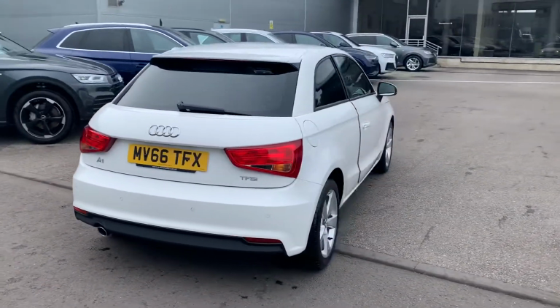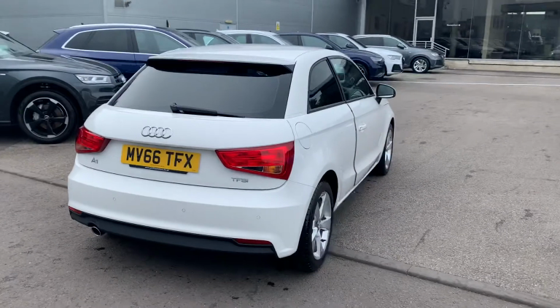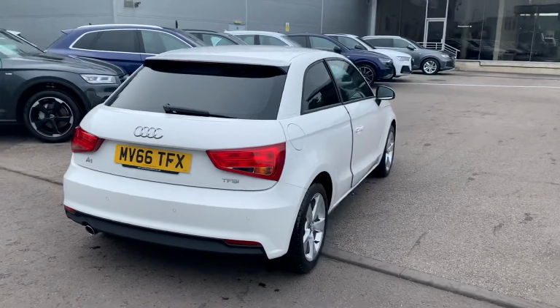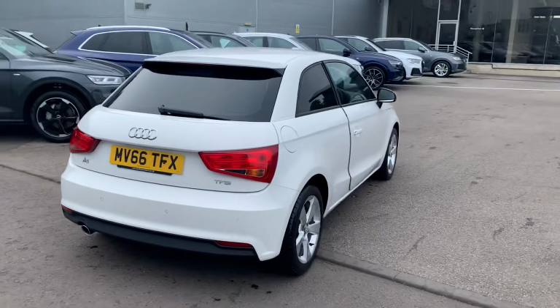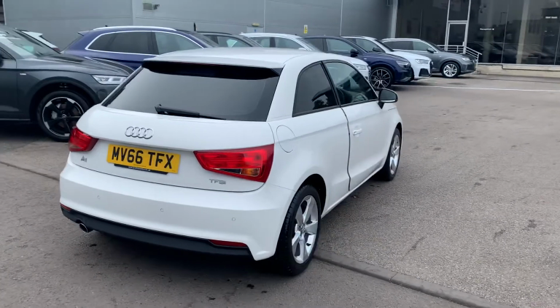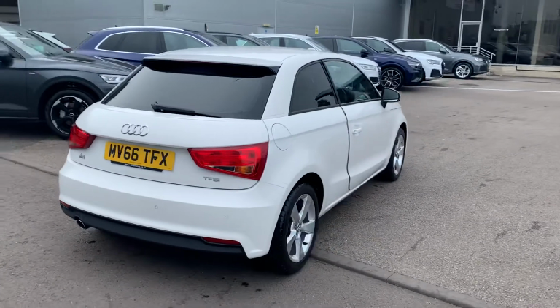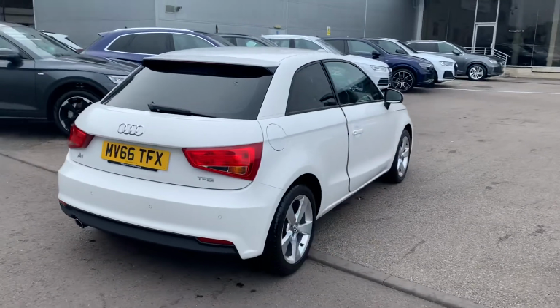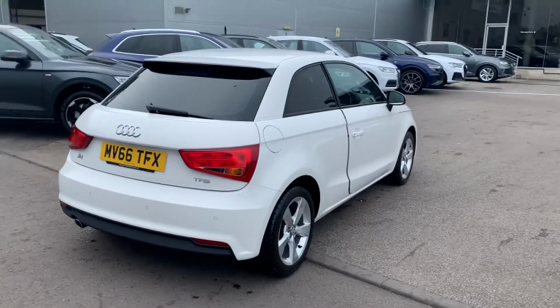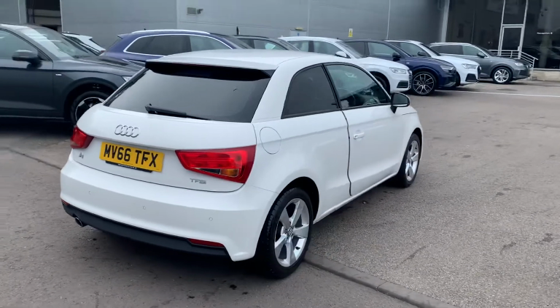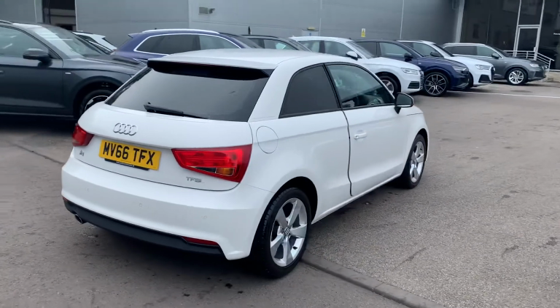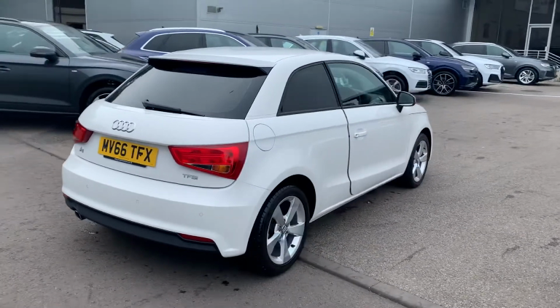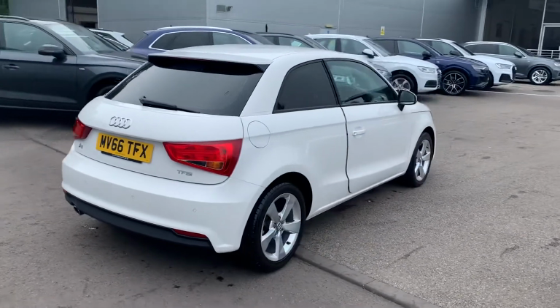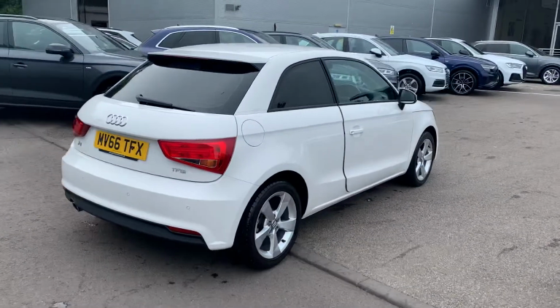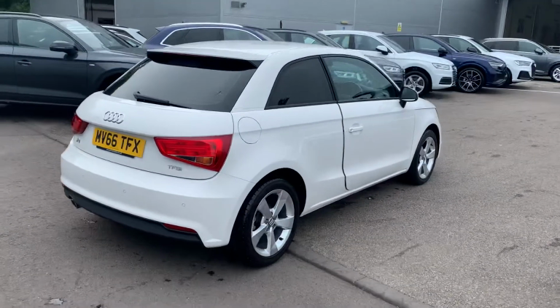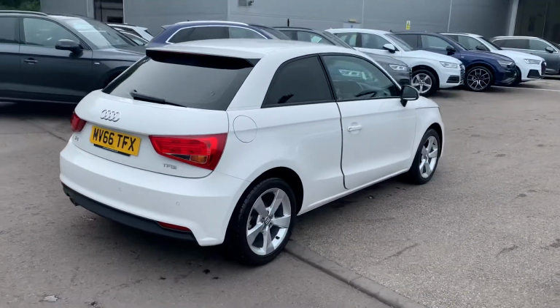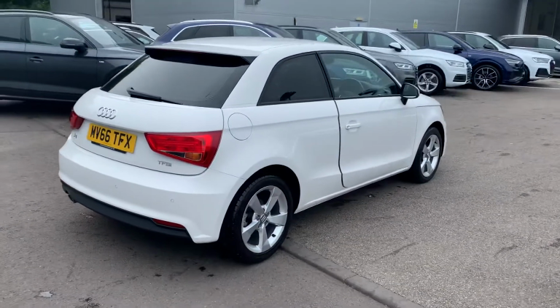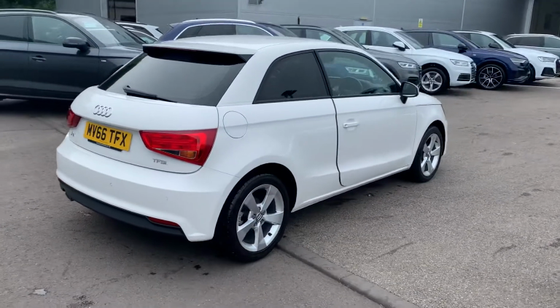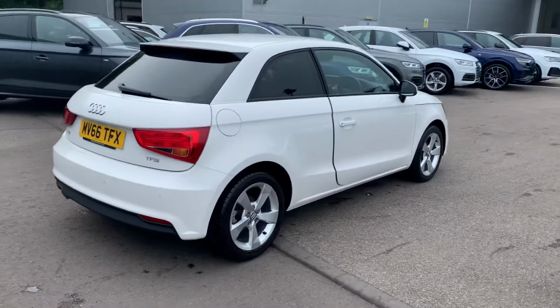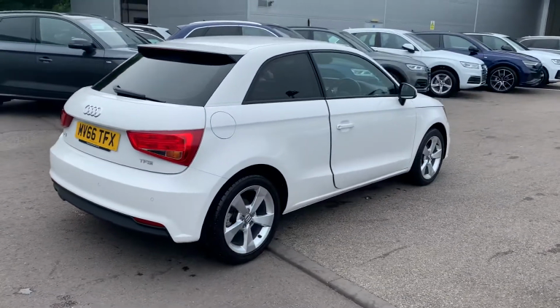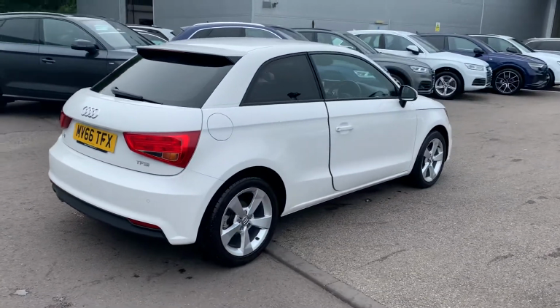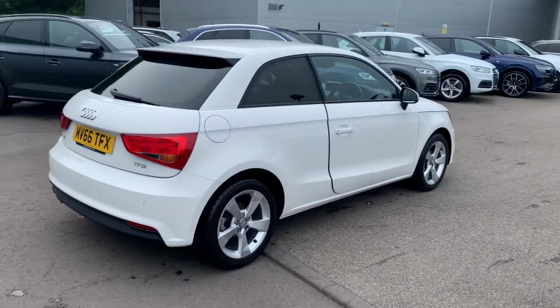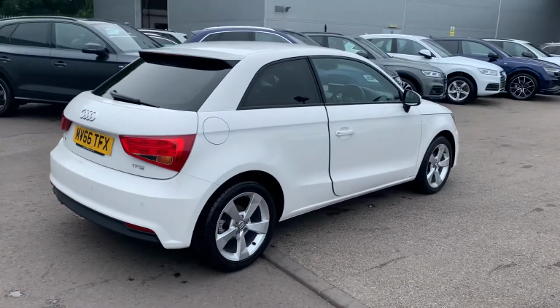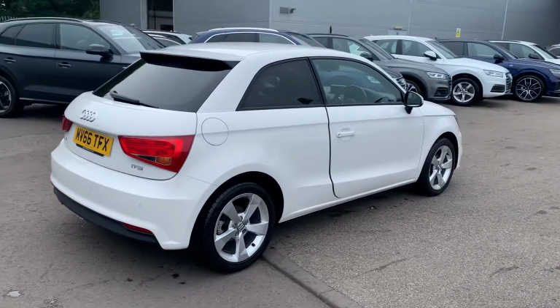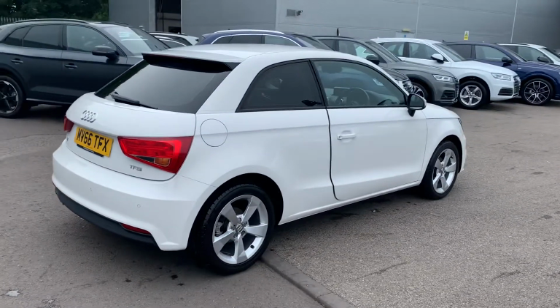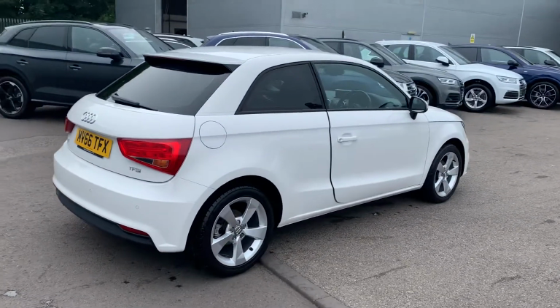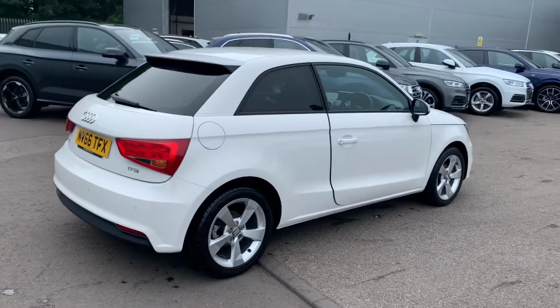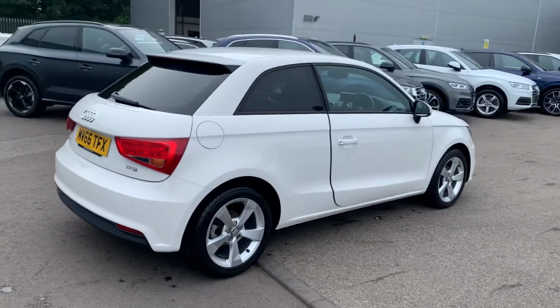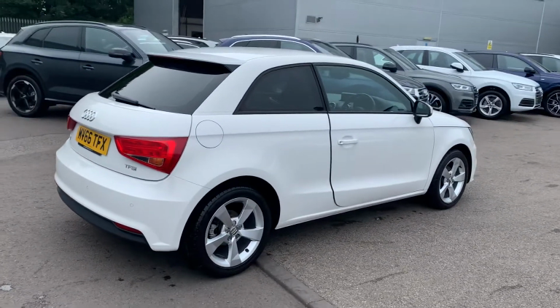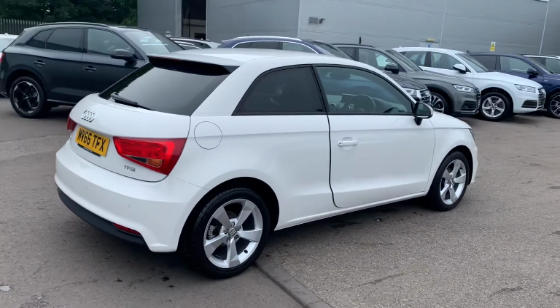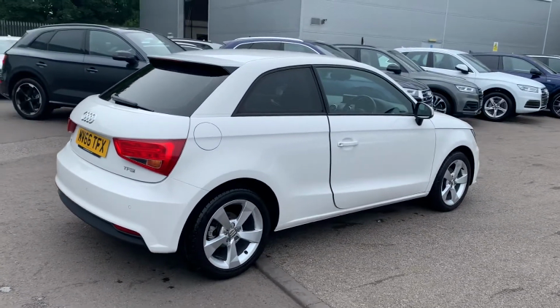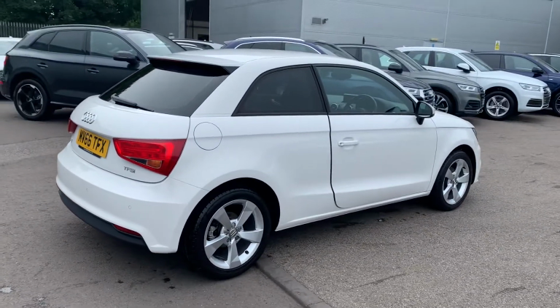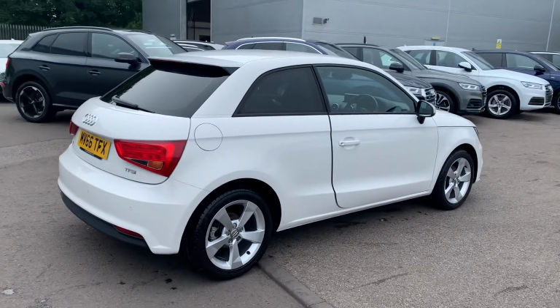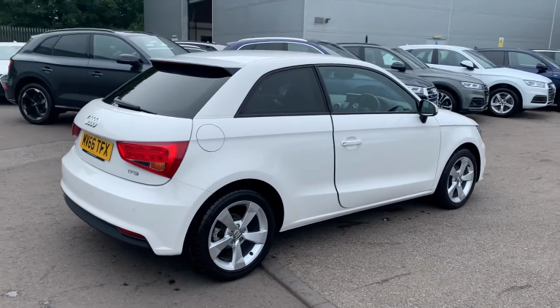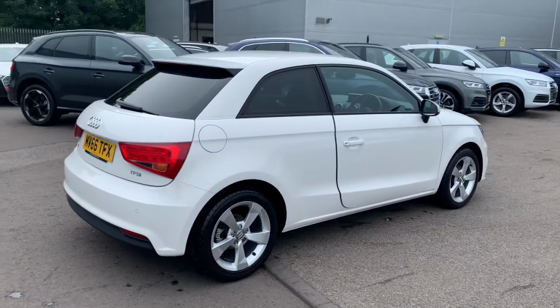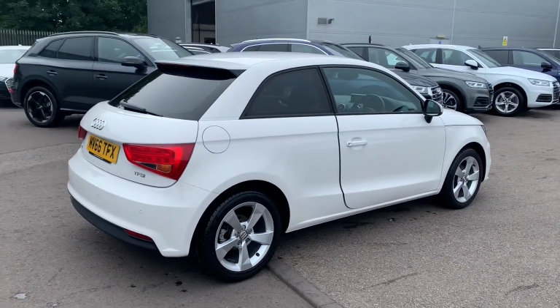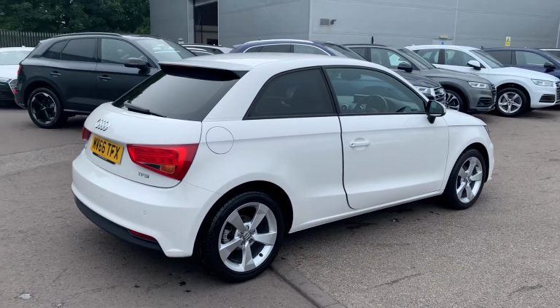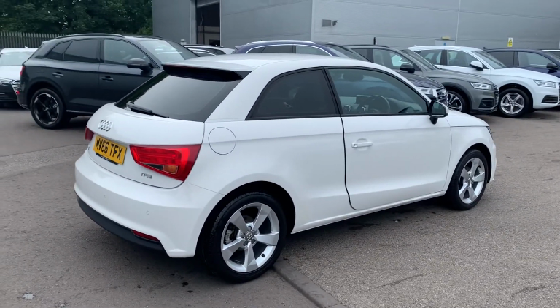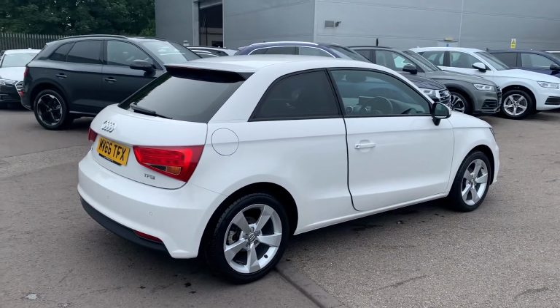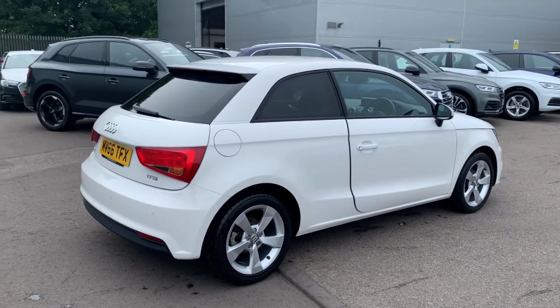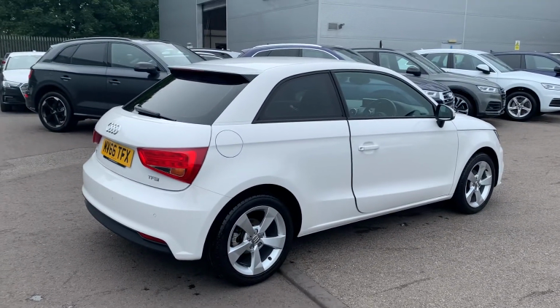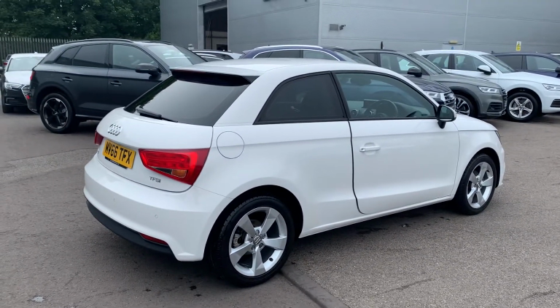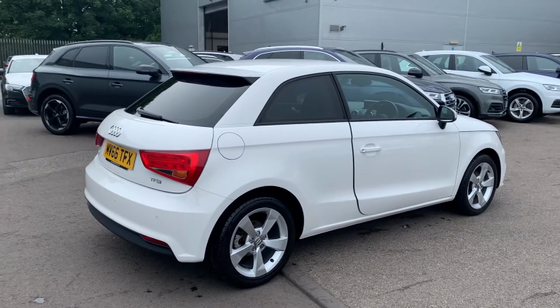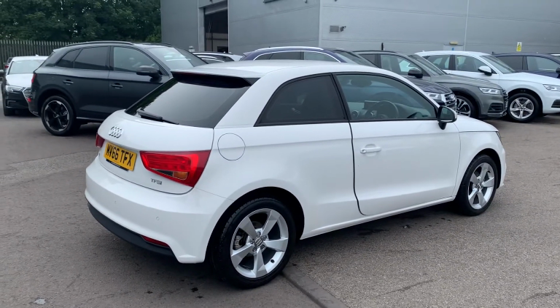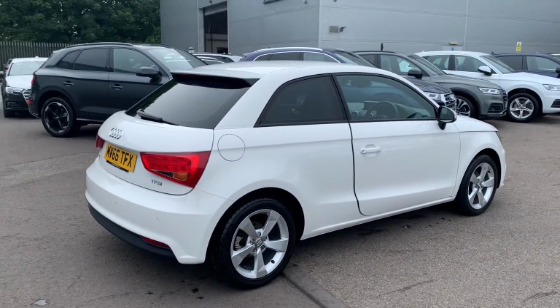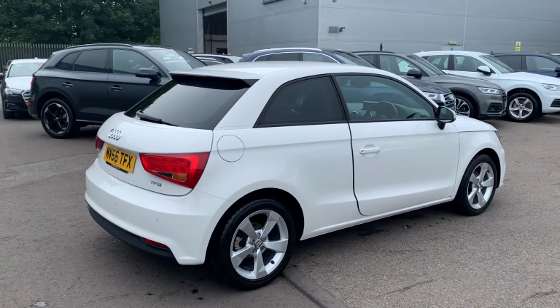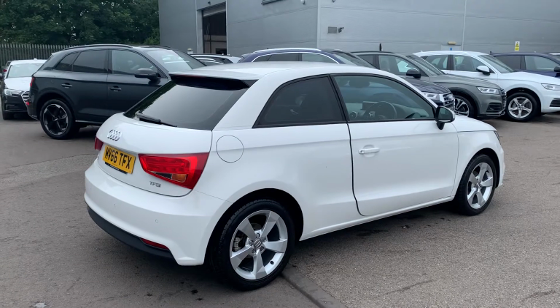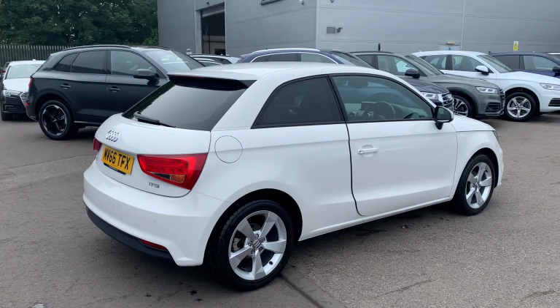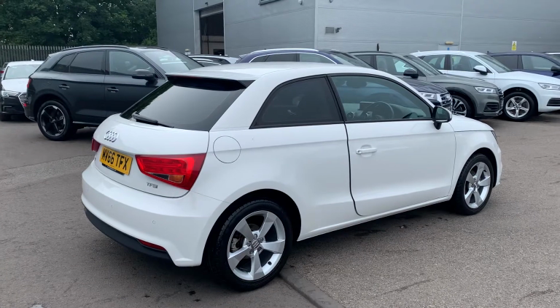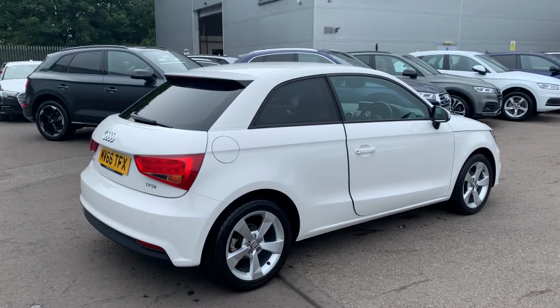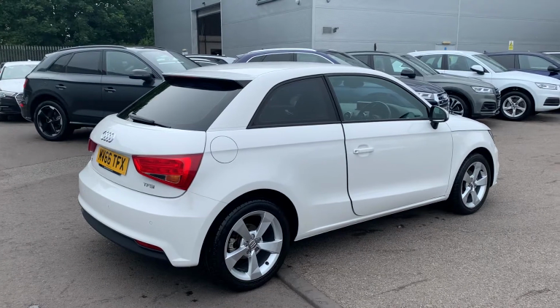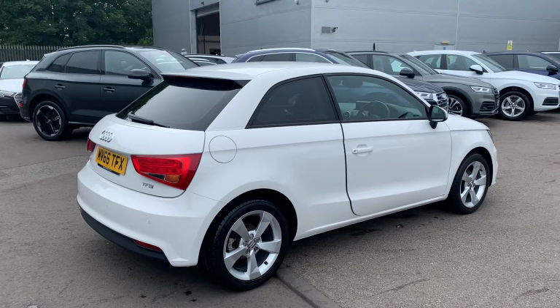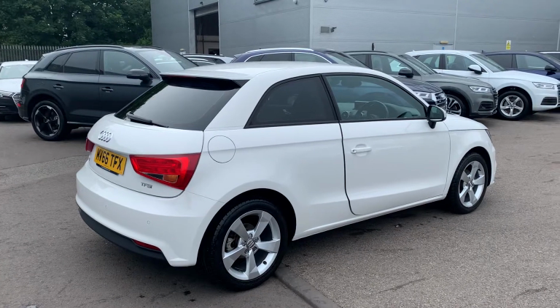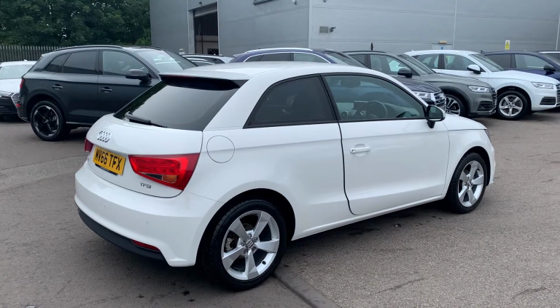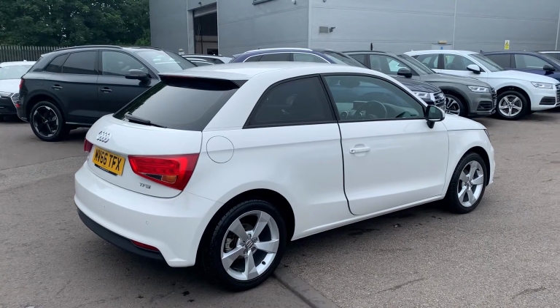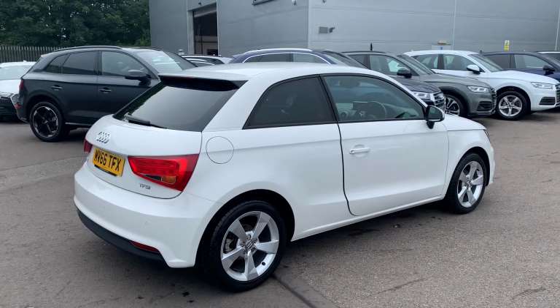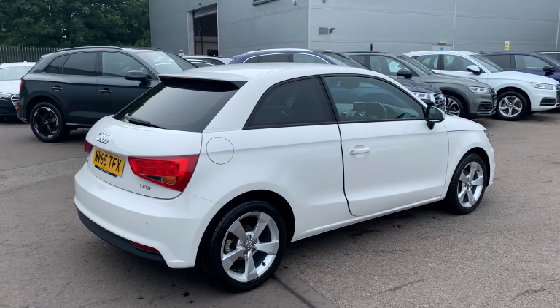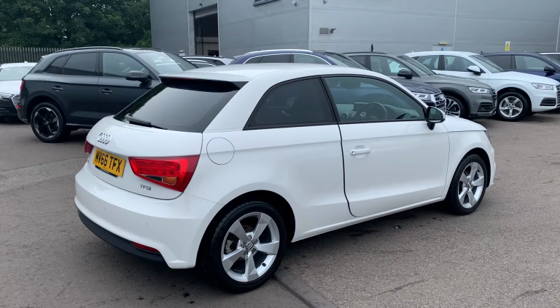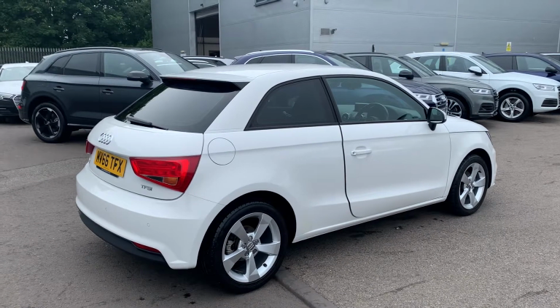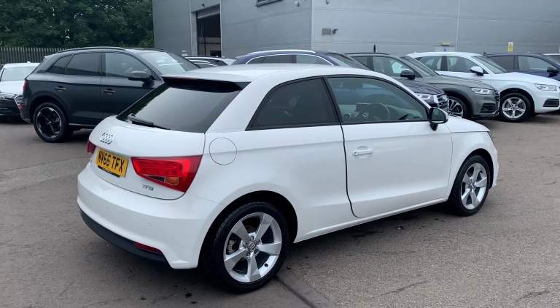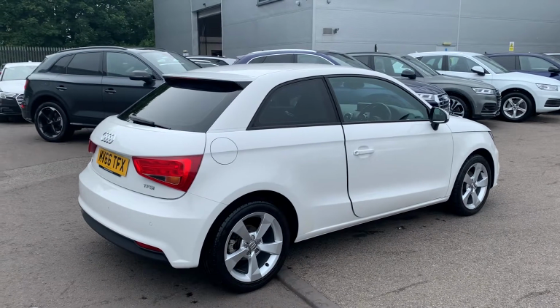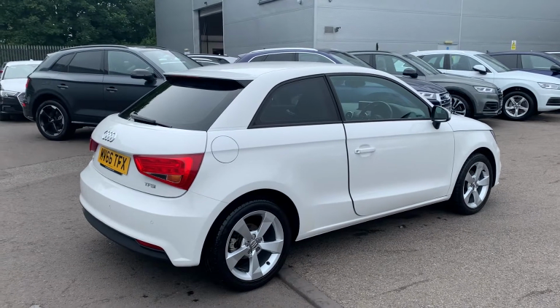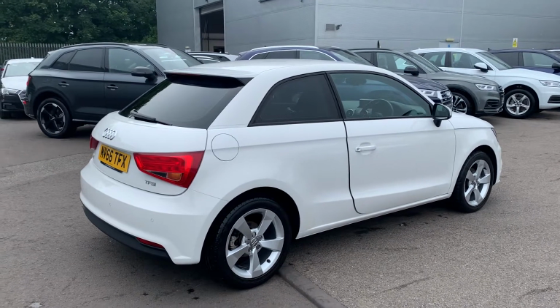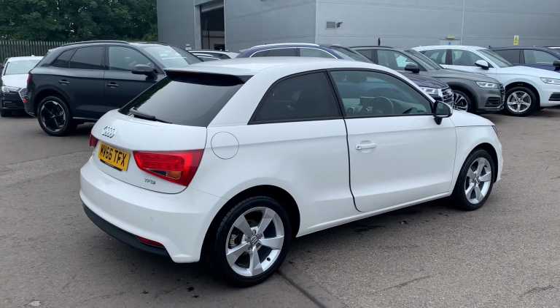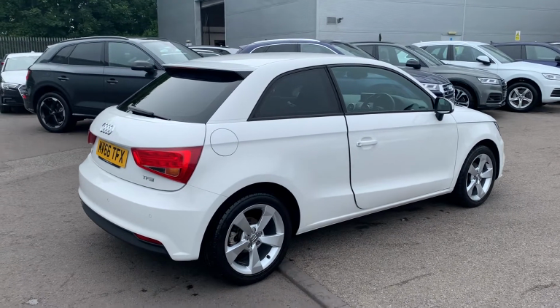This is an Audi approved used vehicle, so you will get a minimum of 1 year's warranty and 1 year's roadside assistance from the manufacturer.